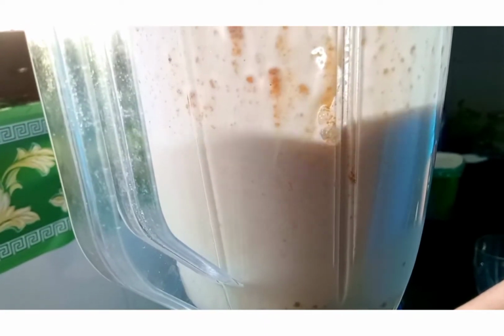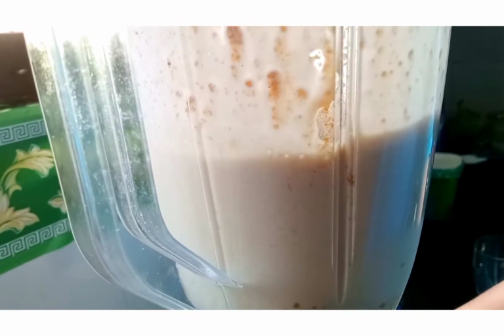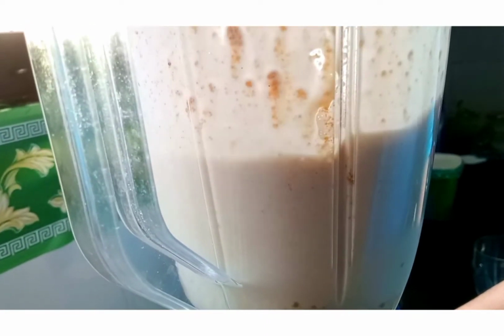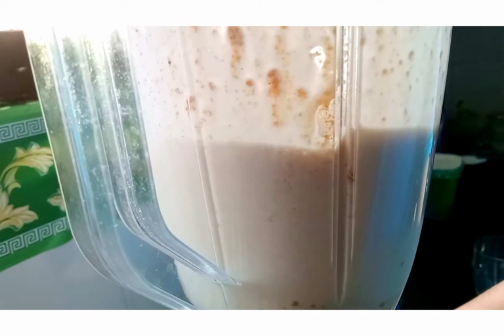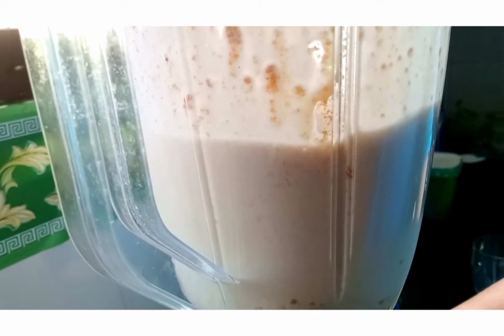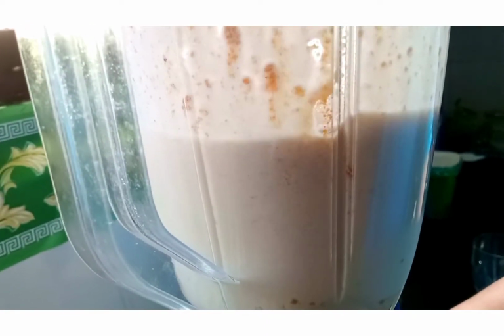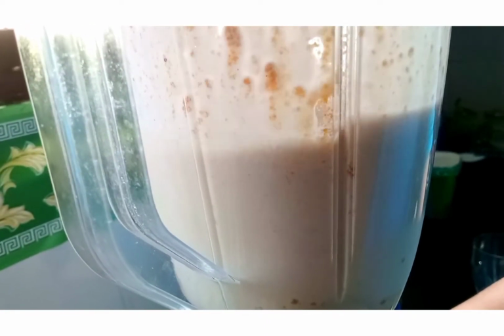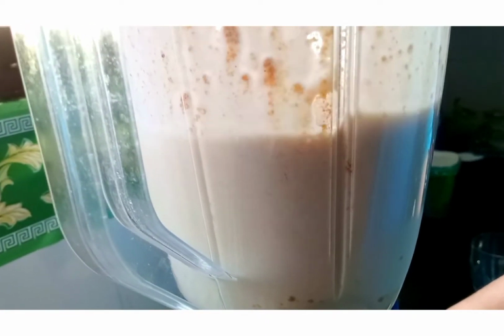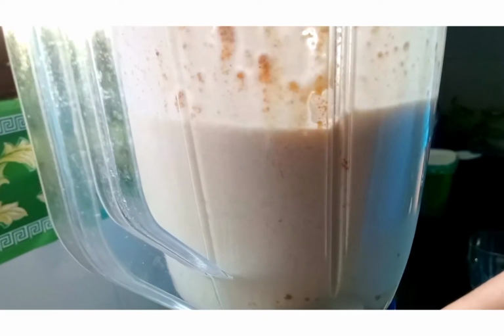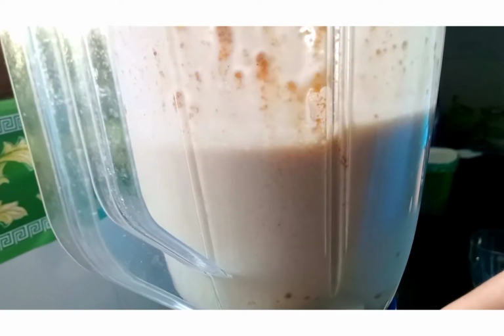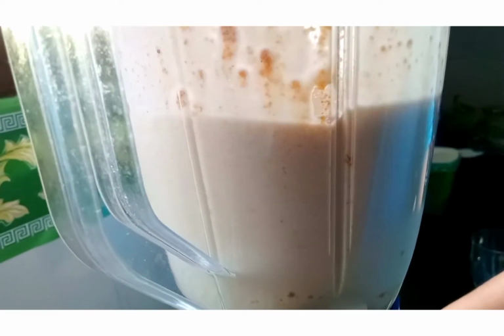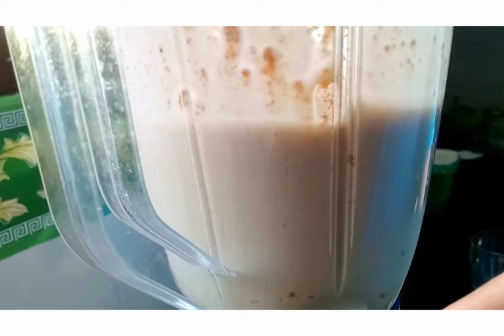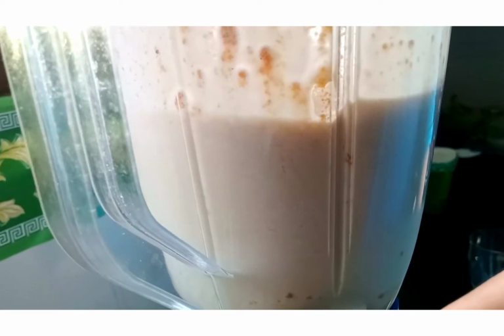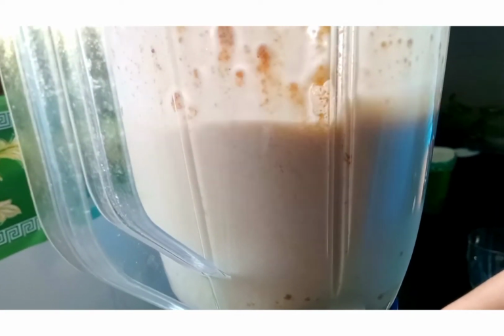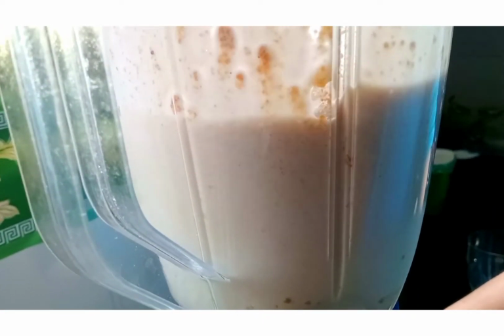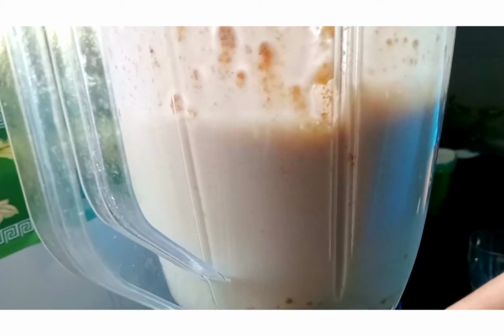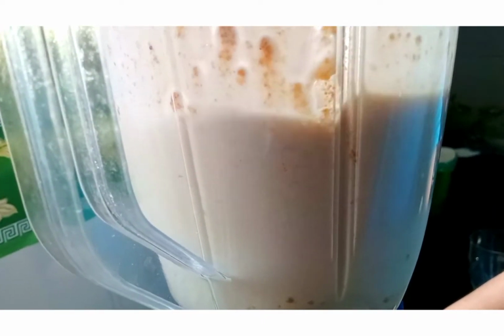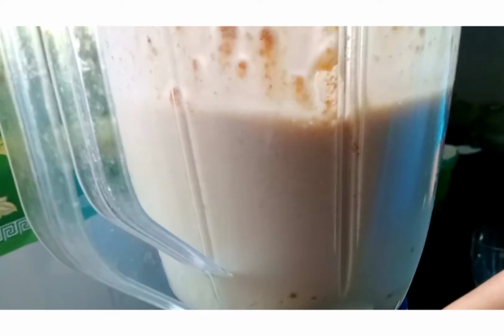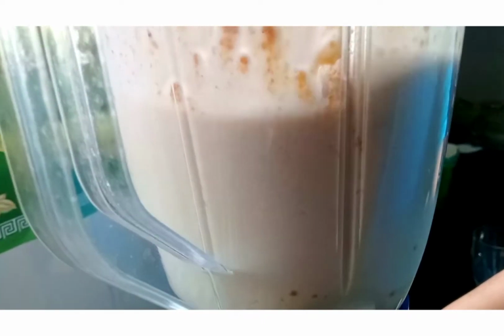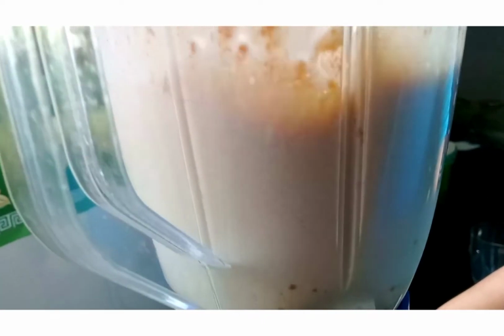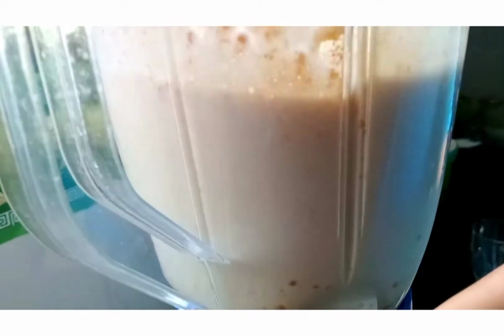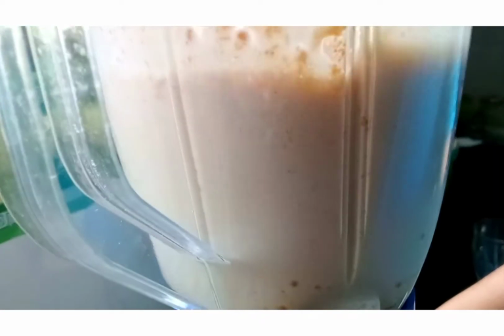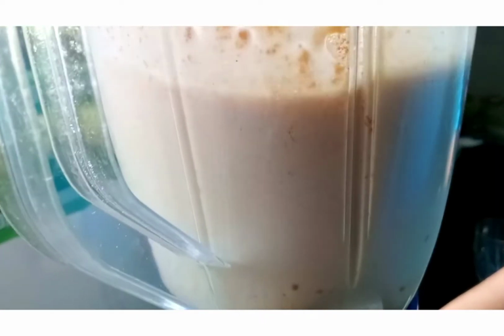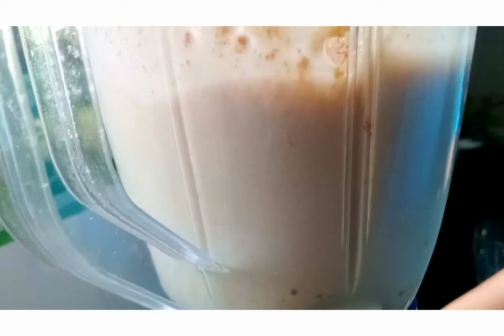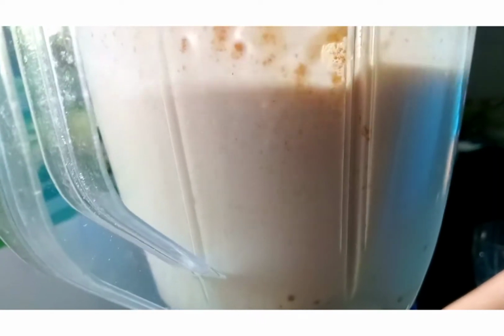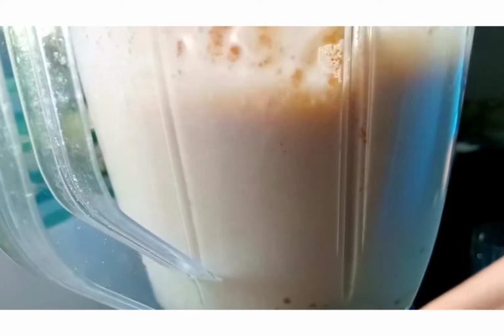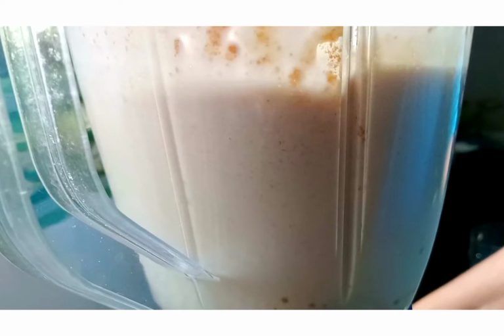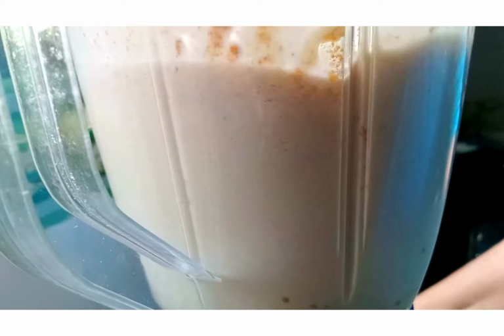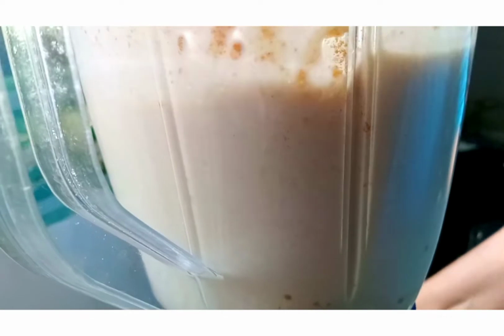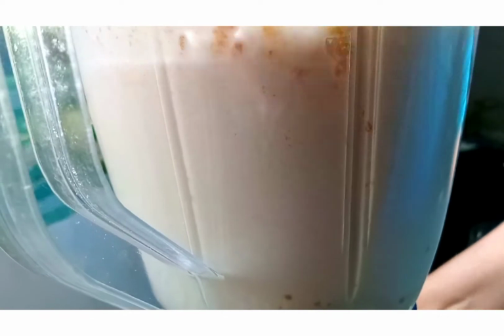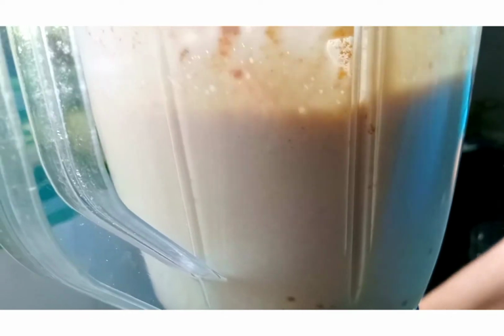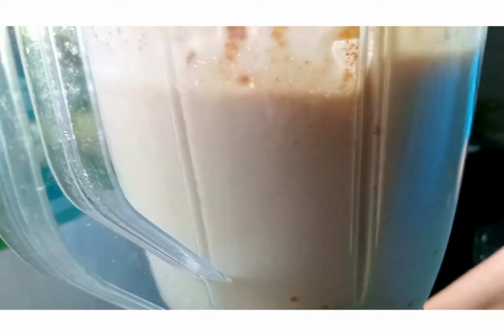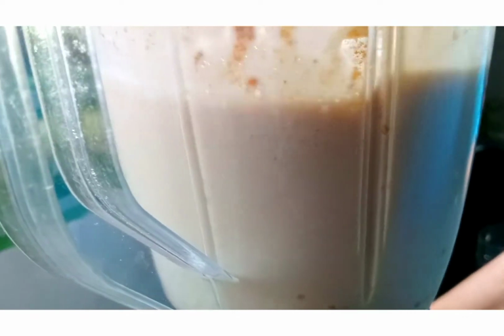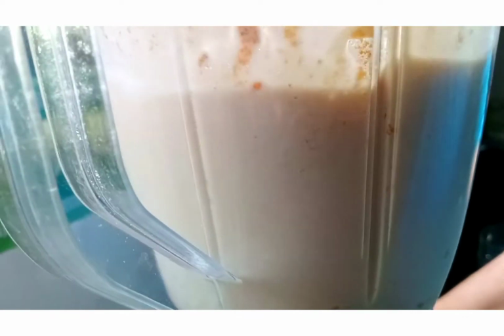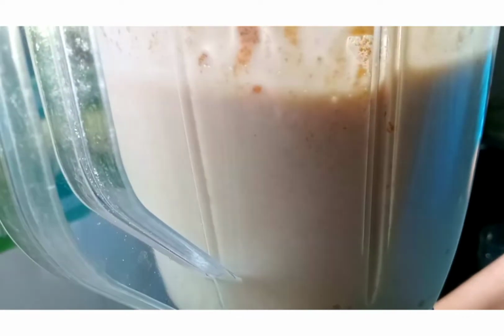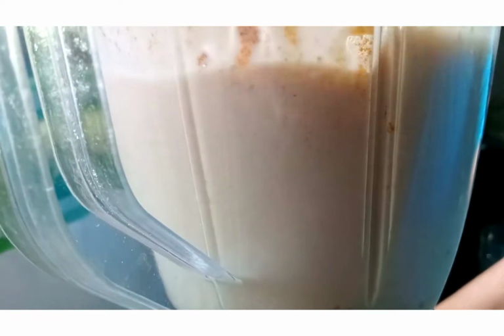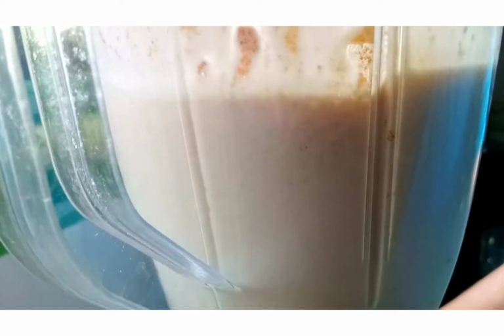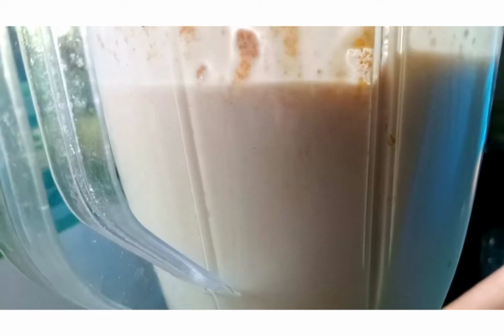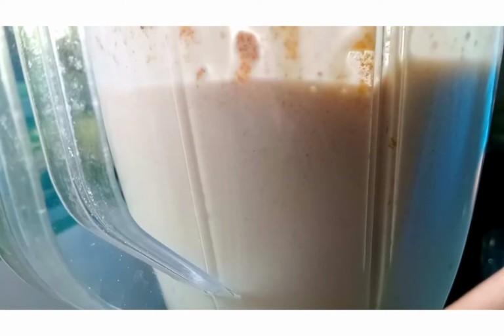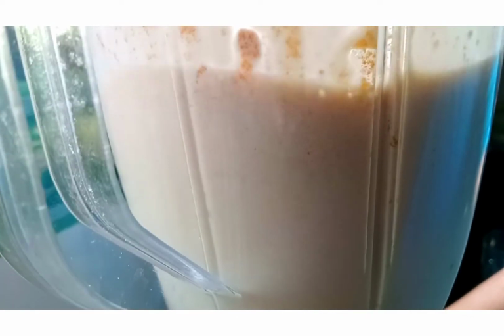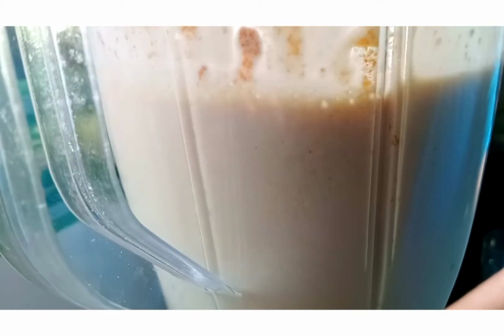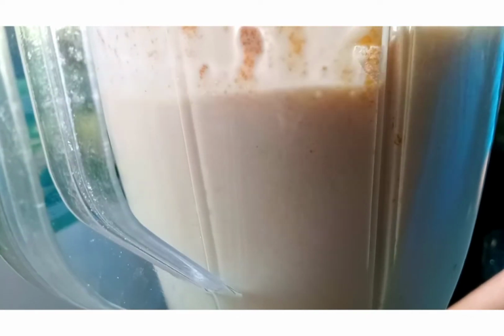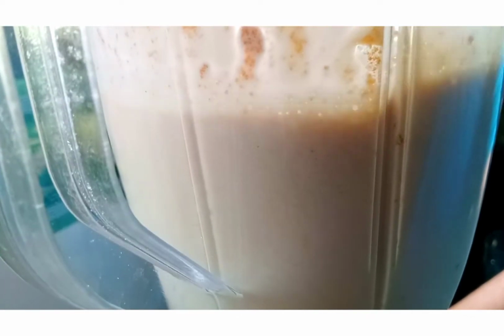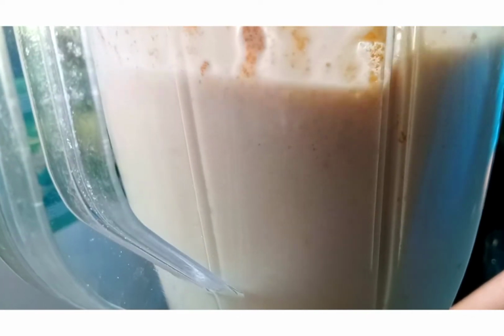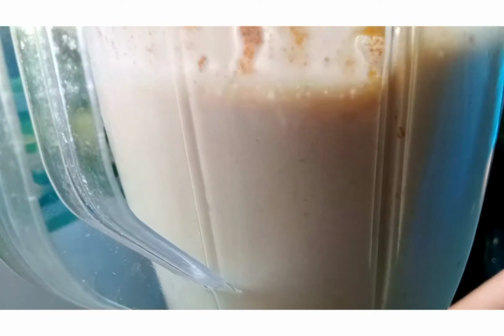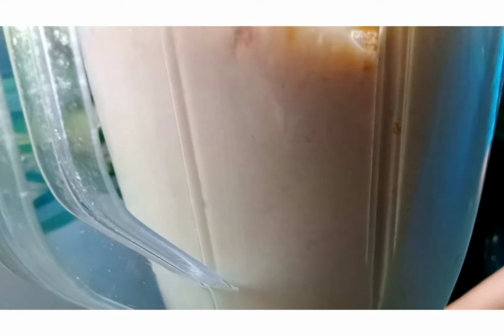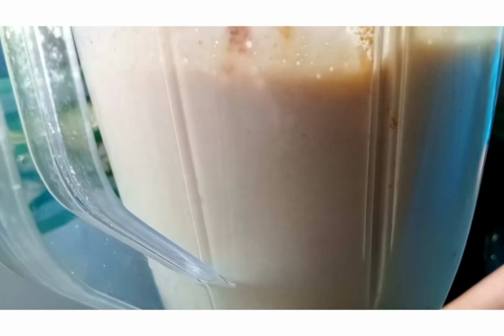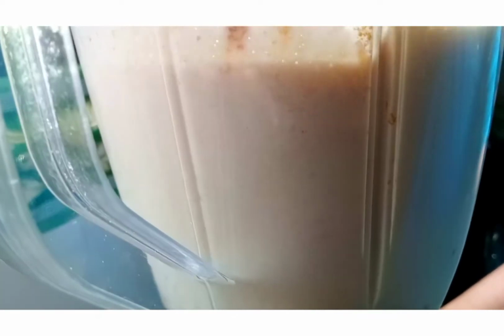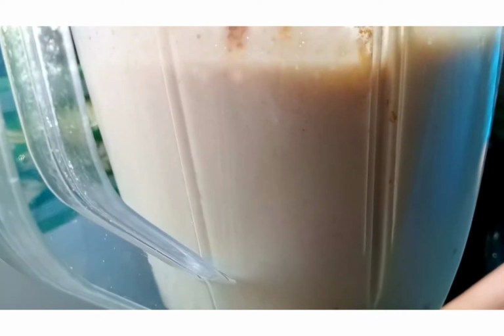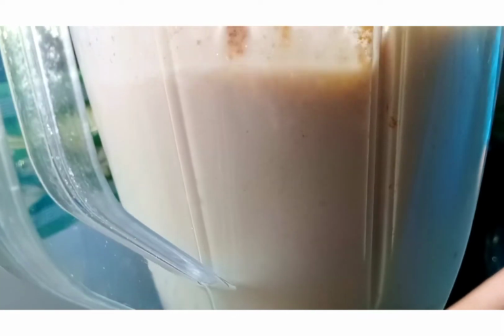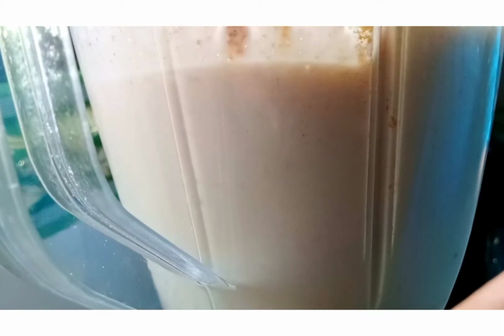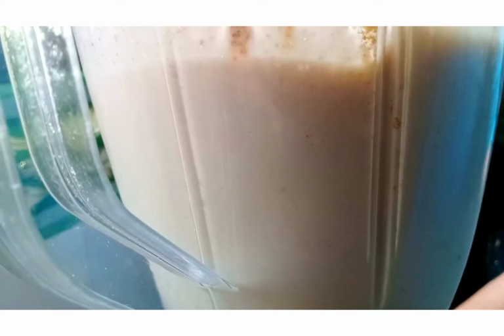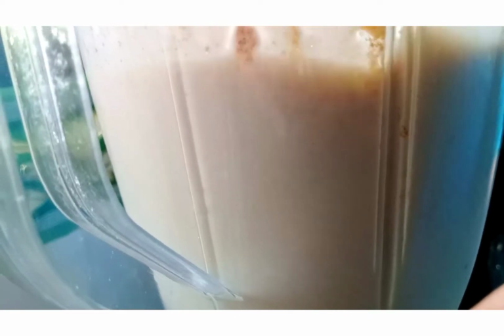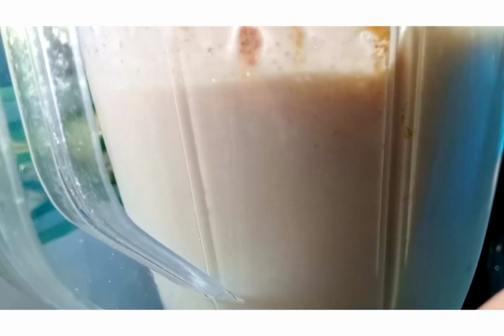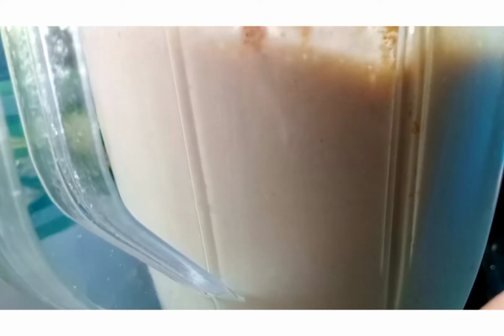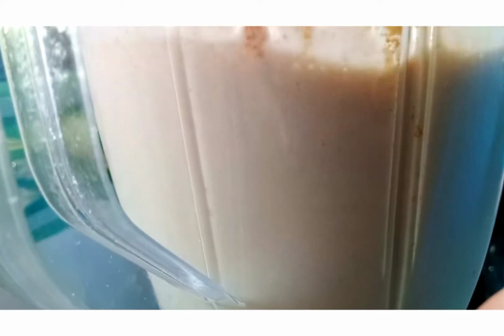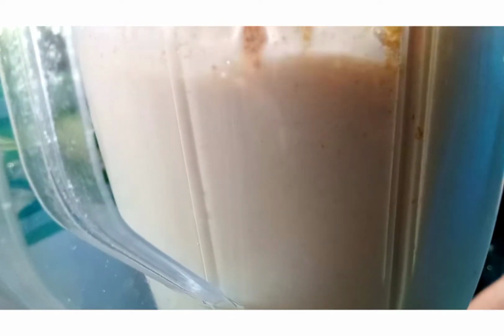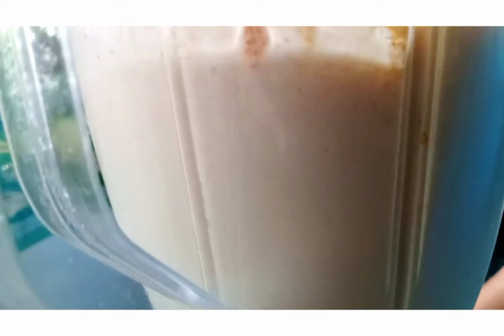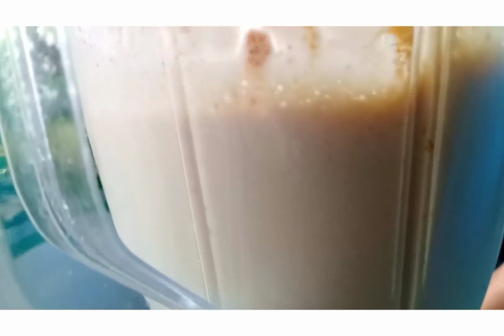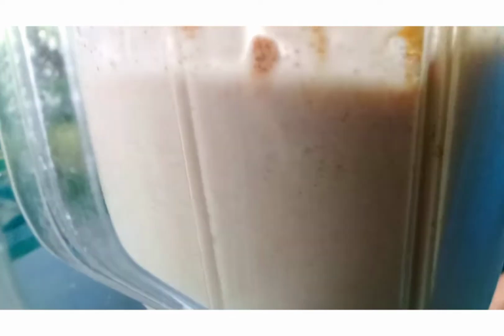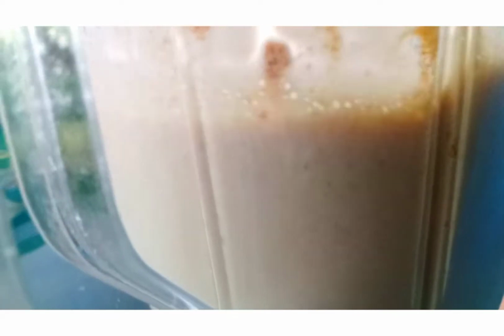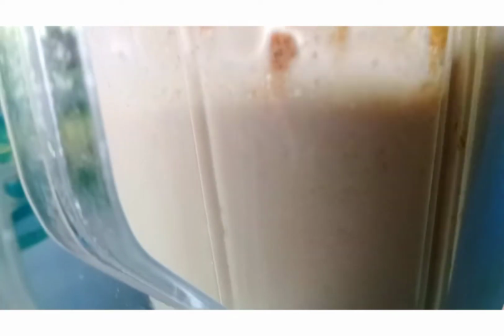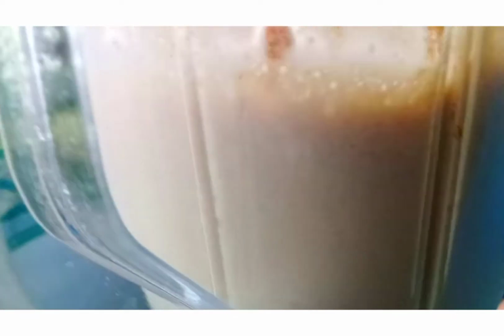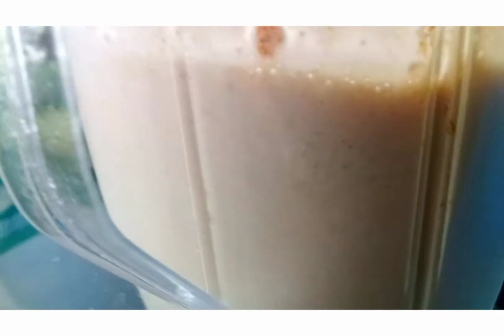Once it is frothy, arrange a glass and pour it into glasses lined with chocolate — or even caramel syrup would do good.